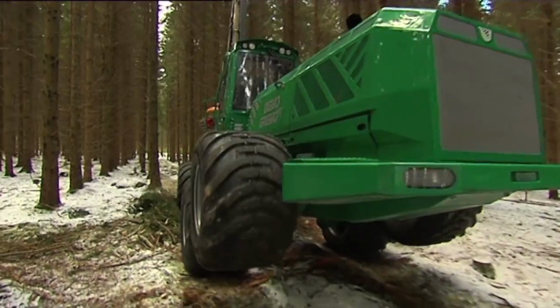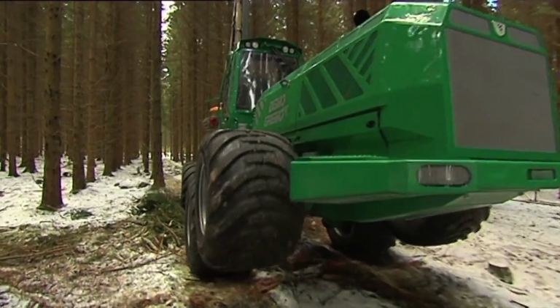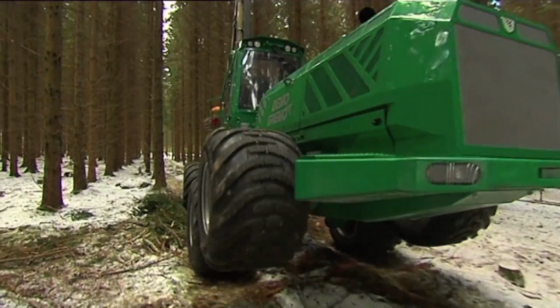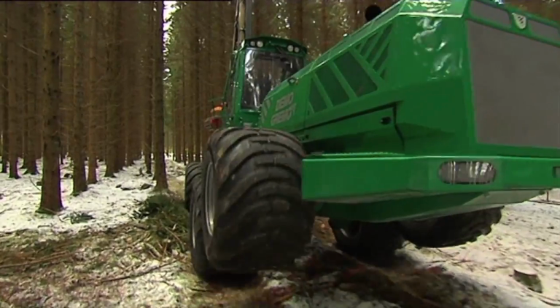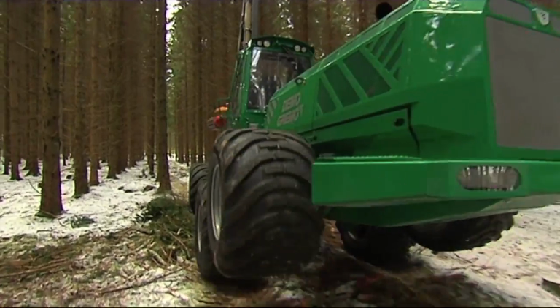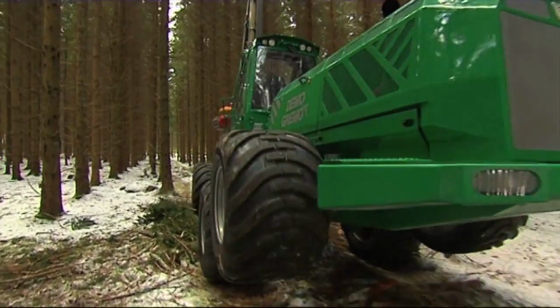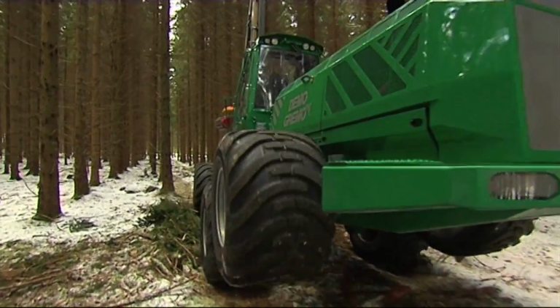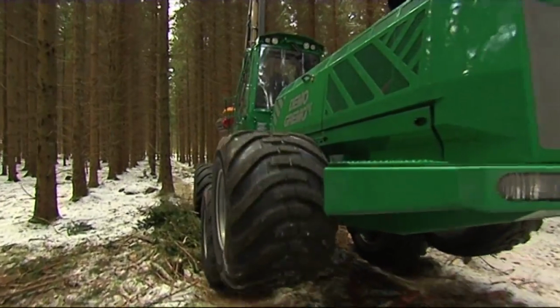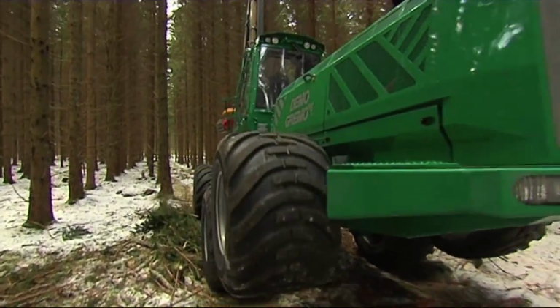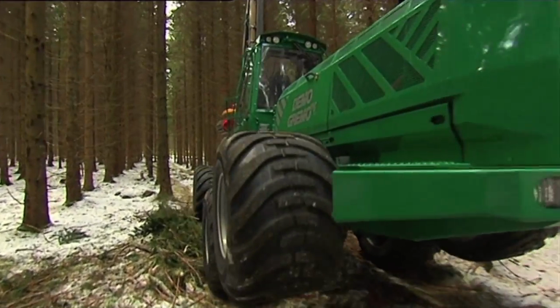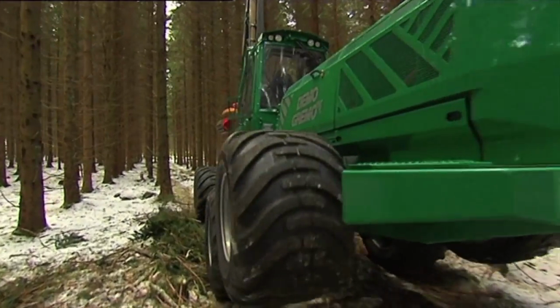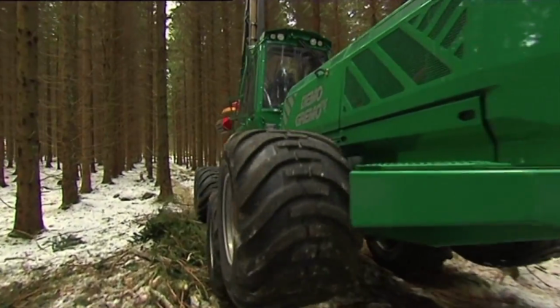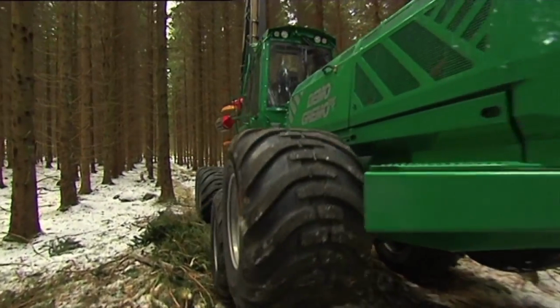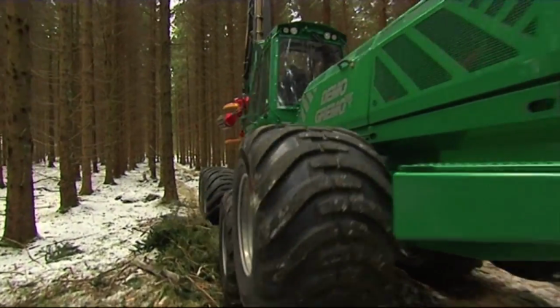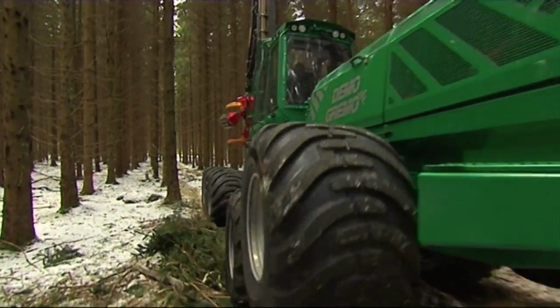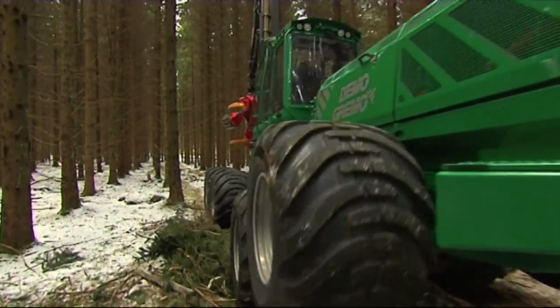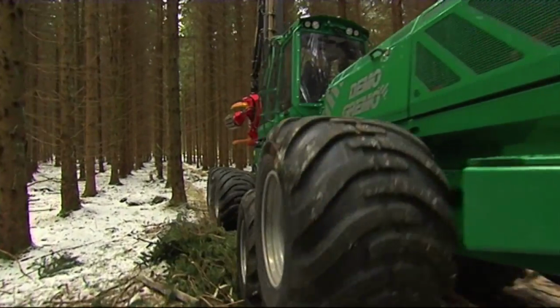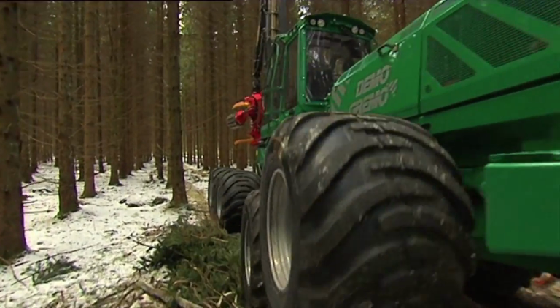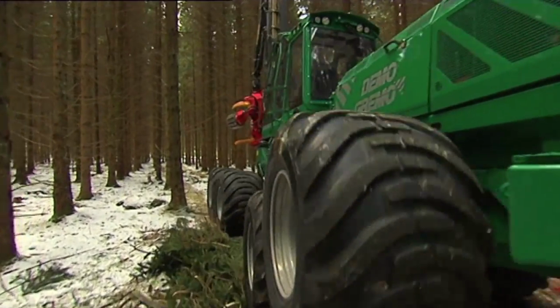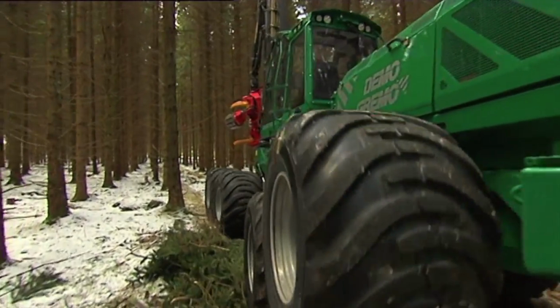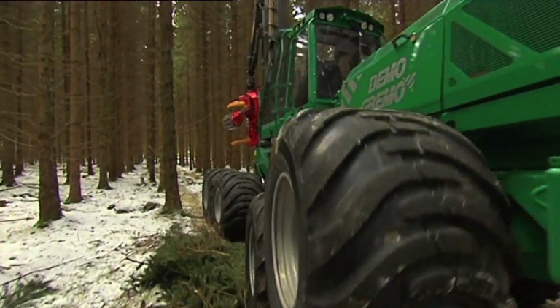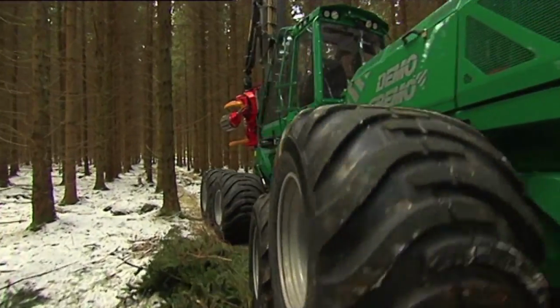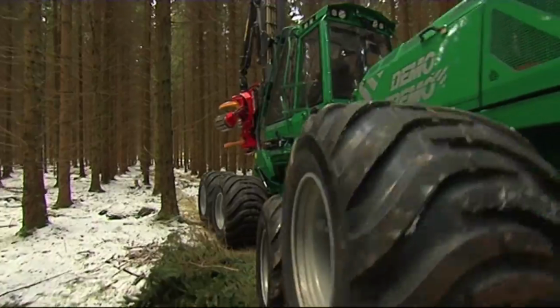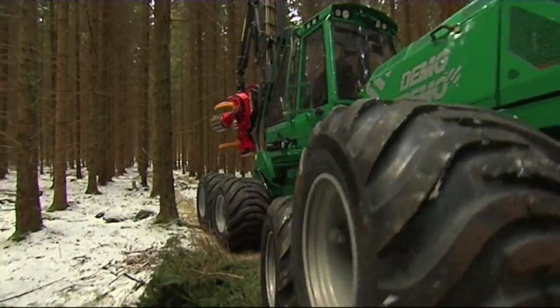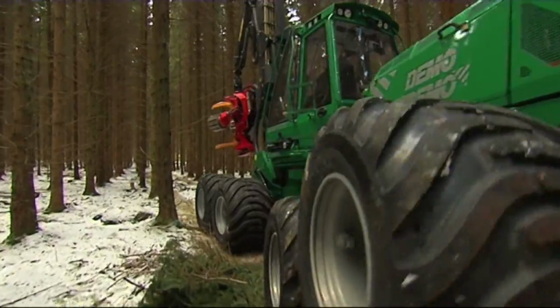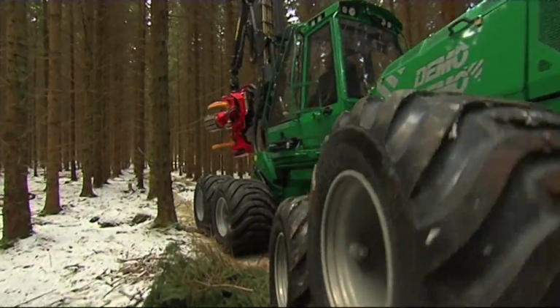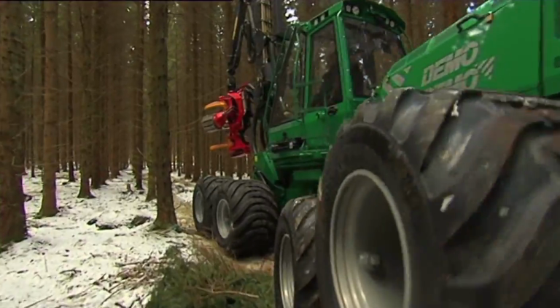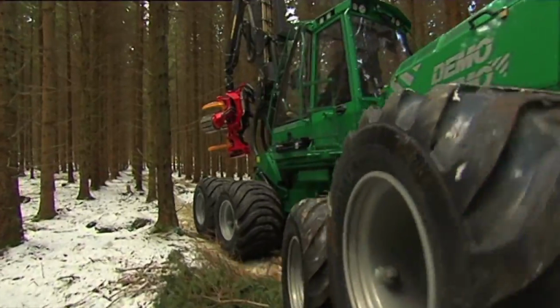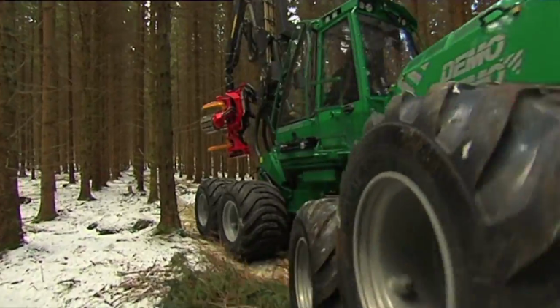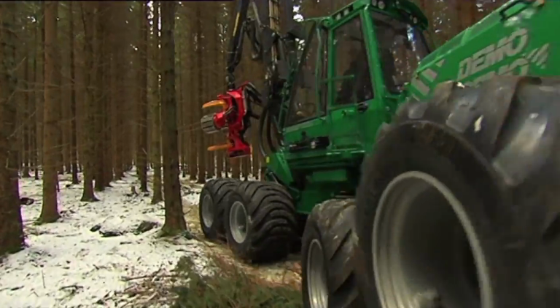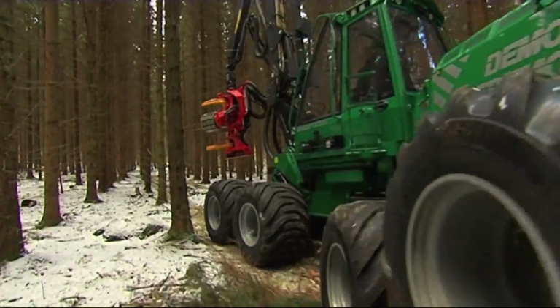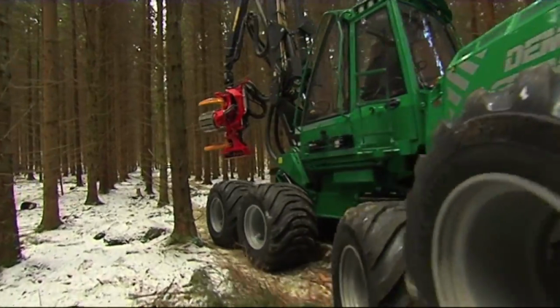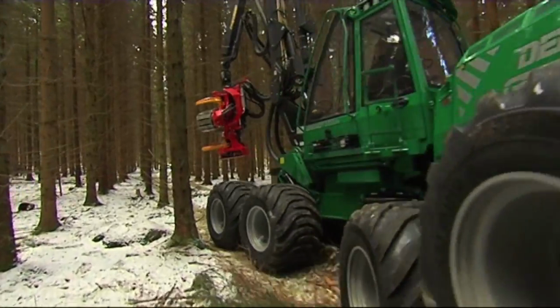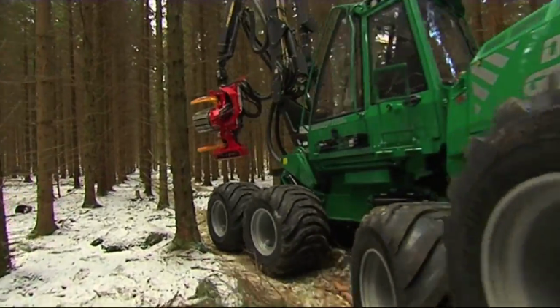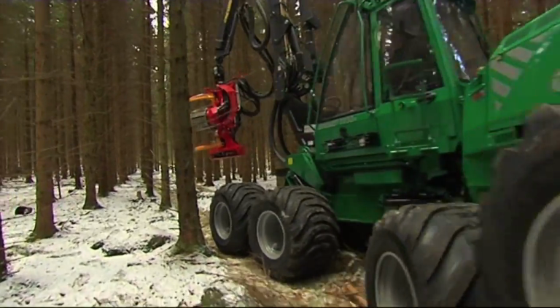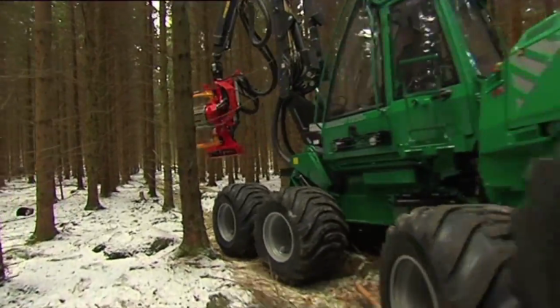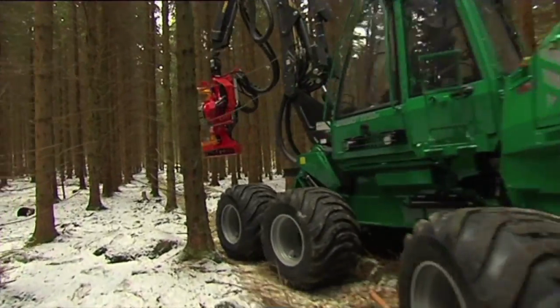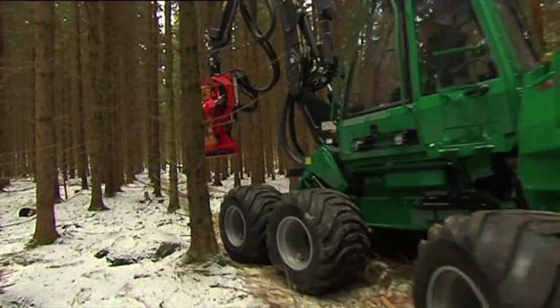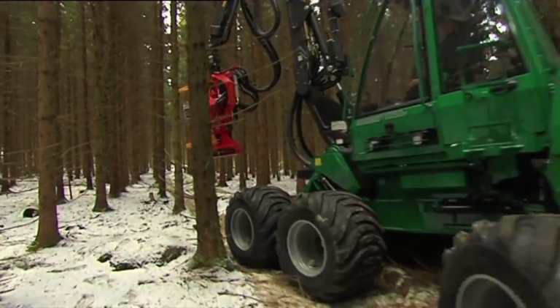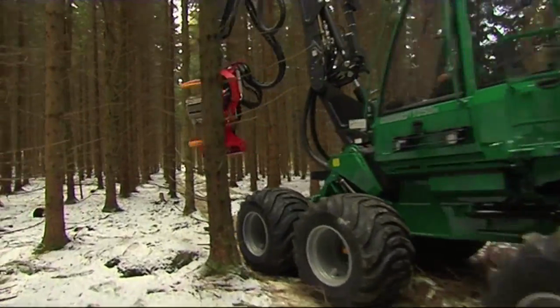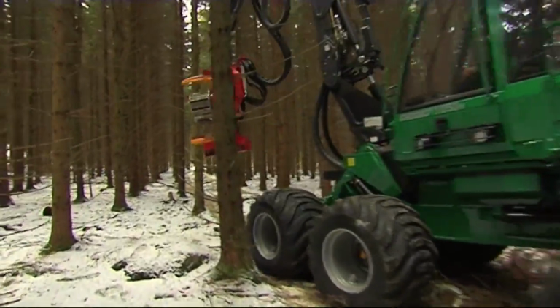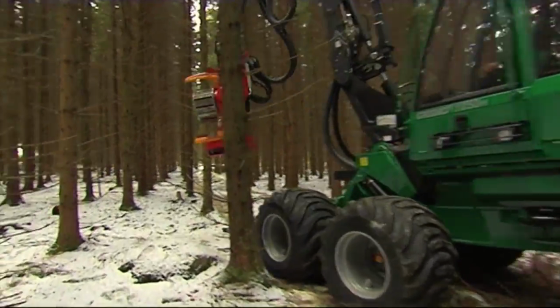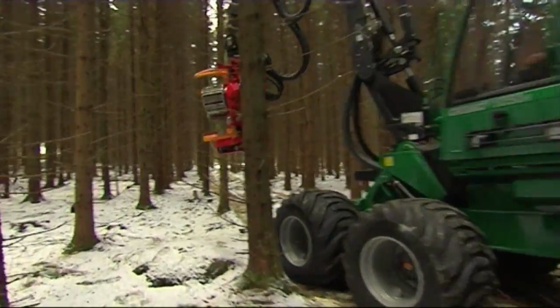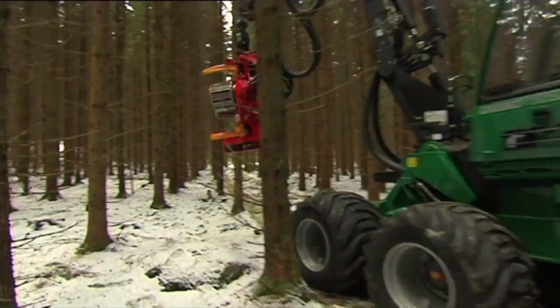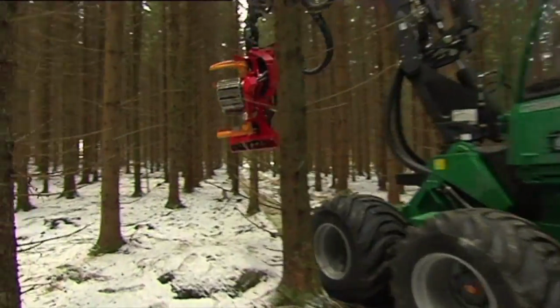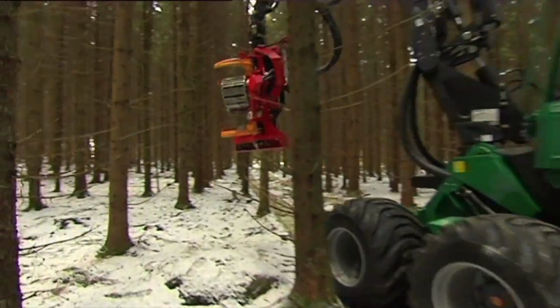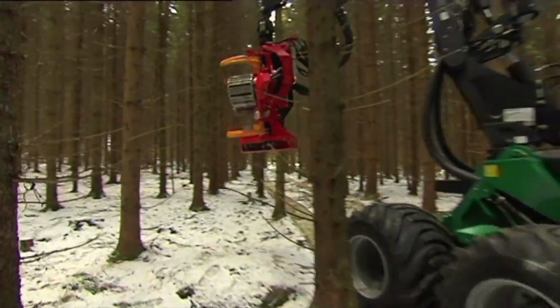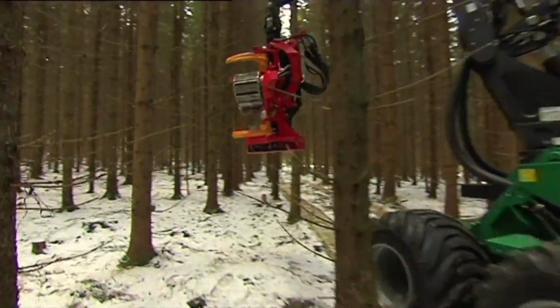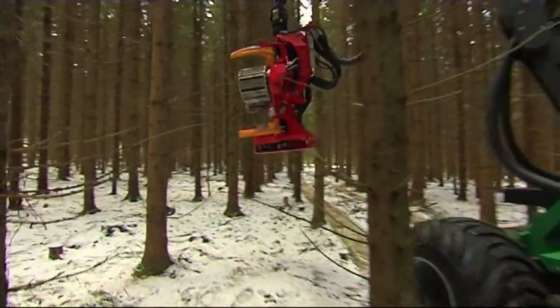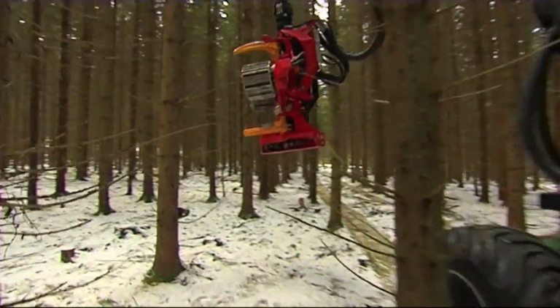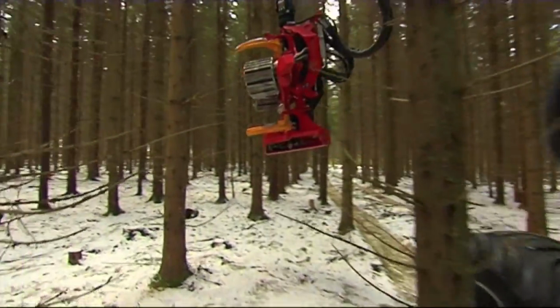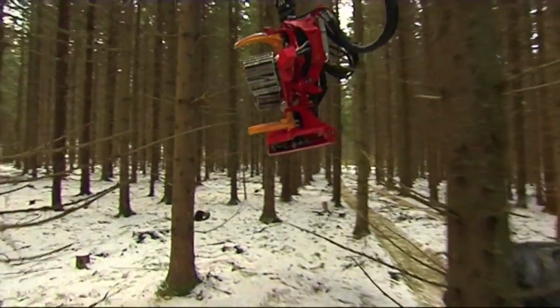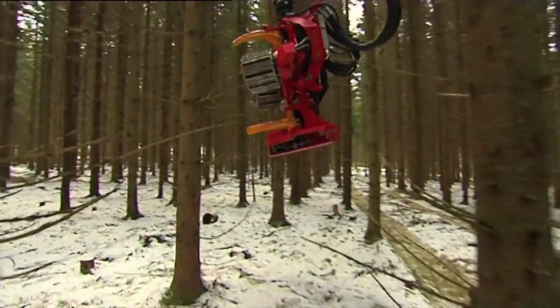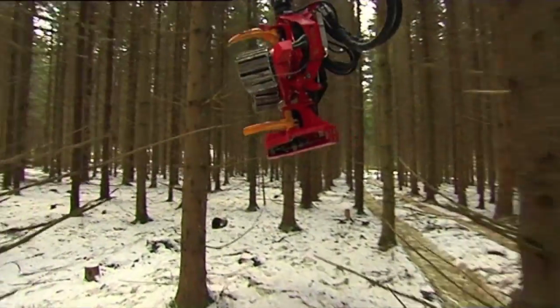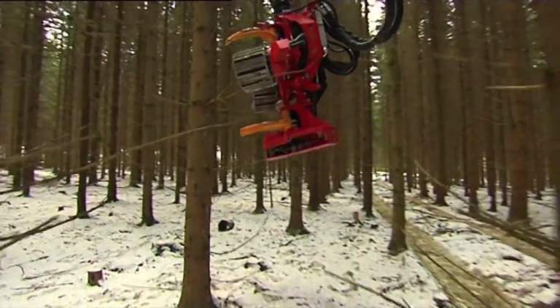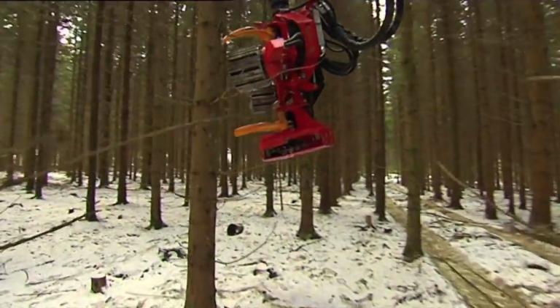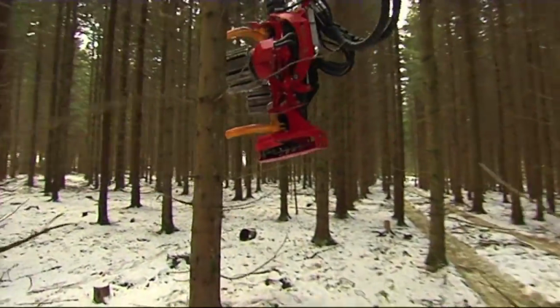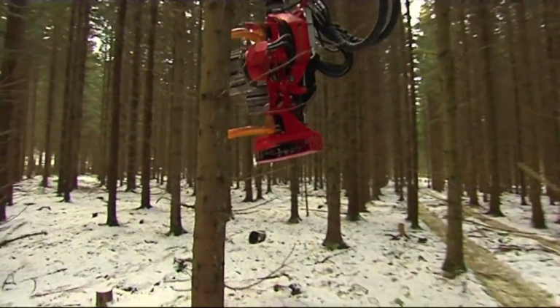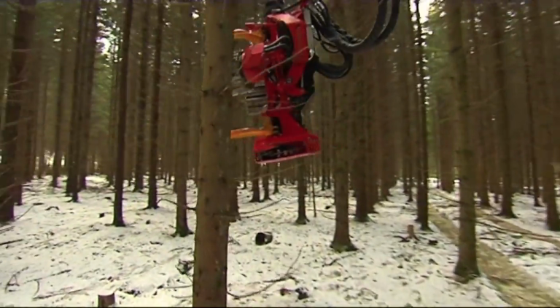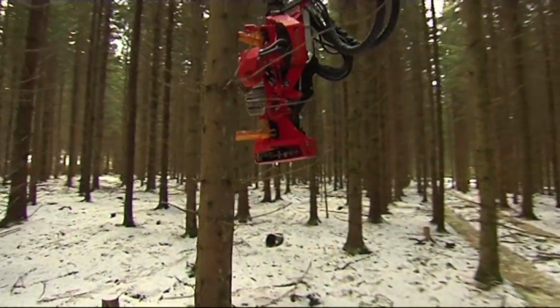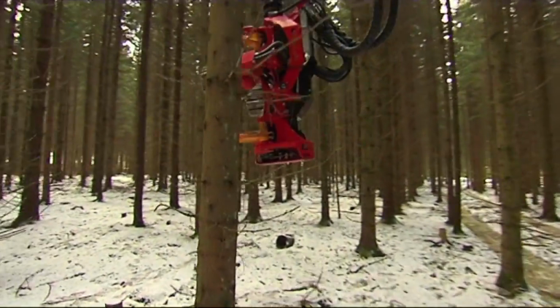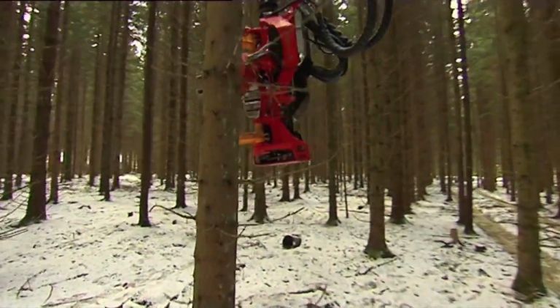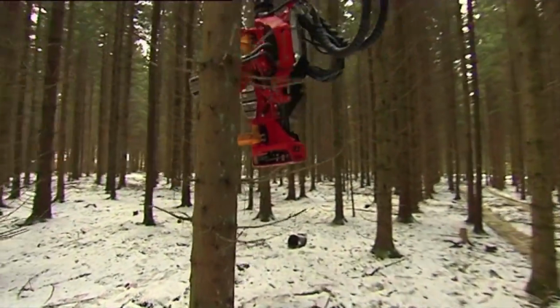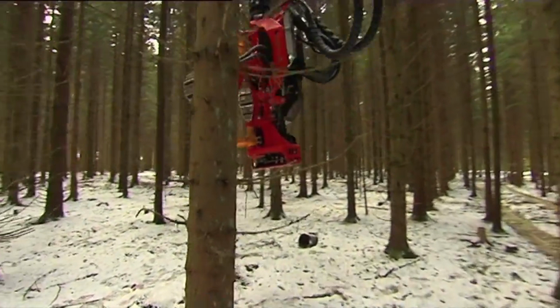The 1050H is equipped with a radiator both in front of and behind the motor. The hydraulics coolers are kept clean with reversing fans.